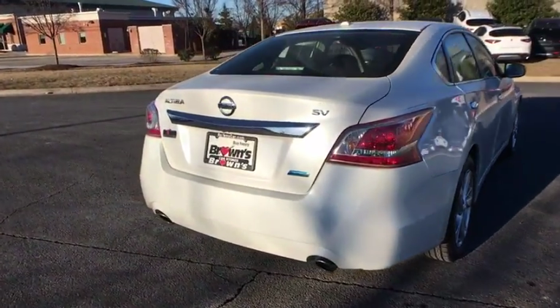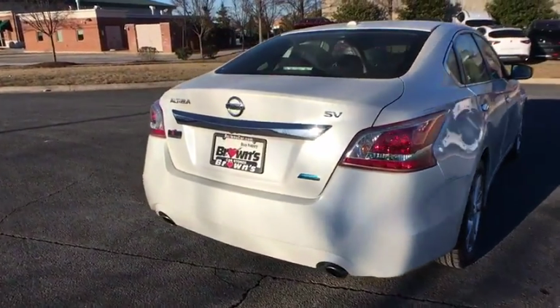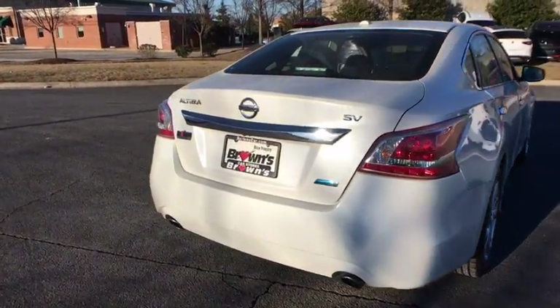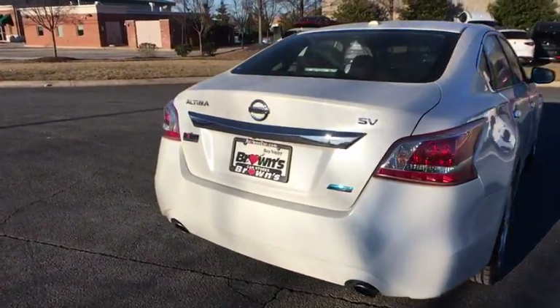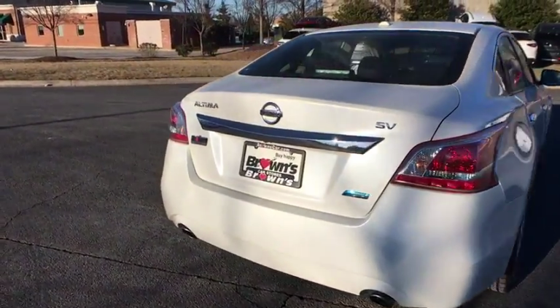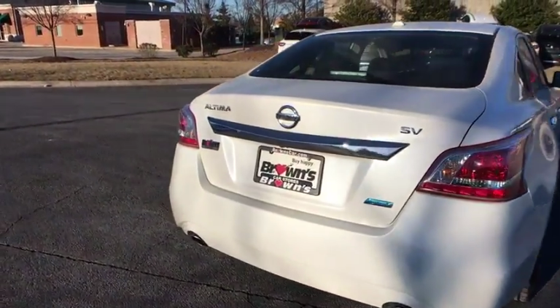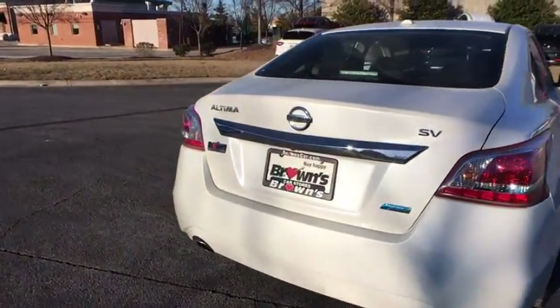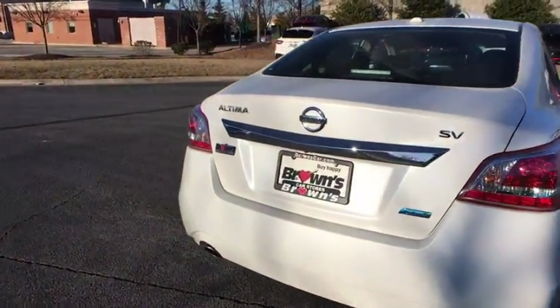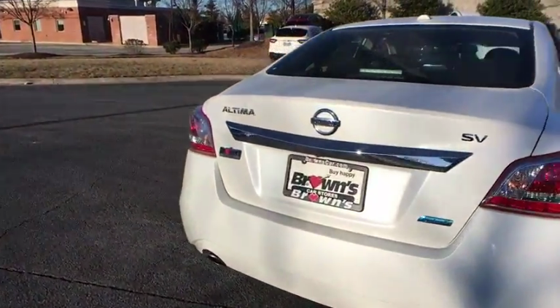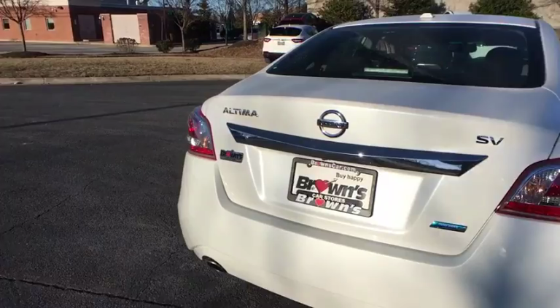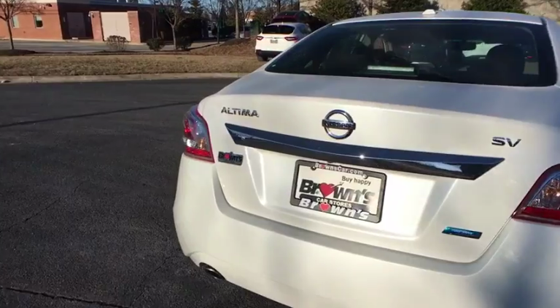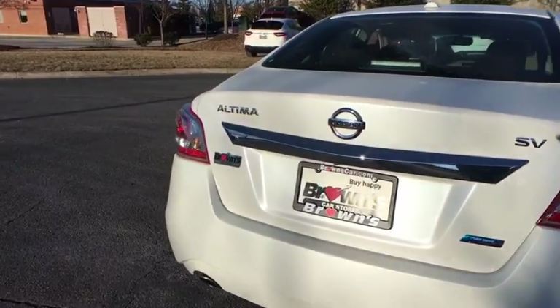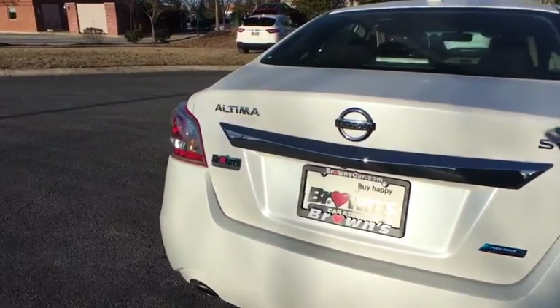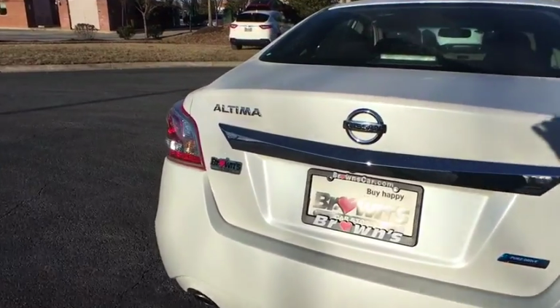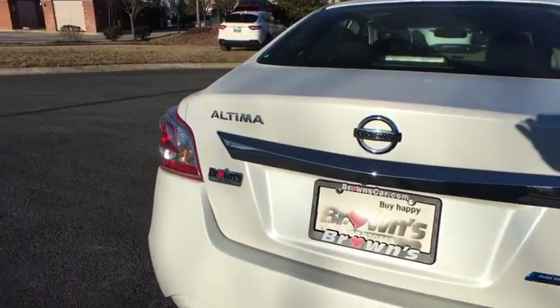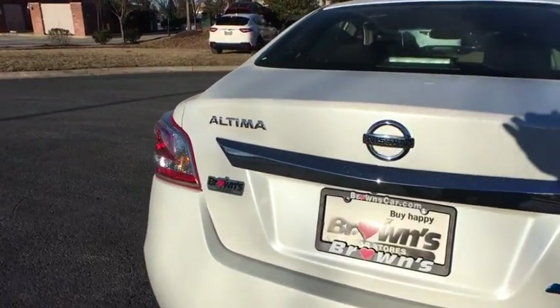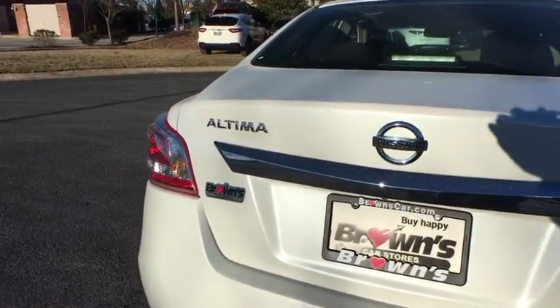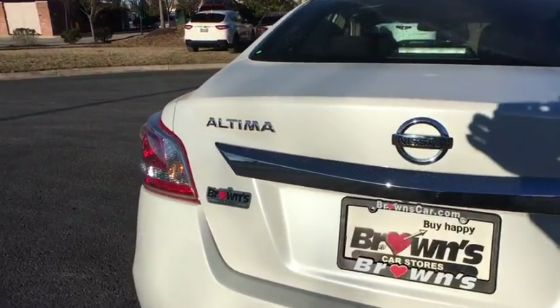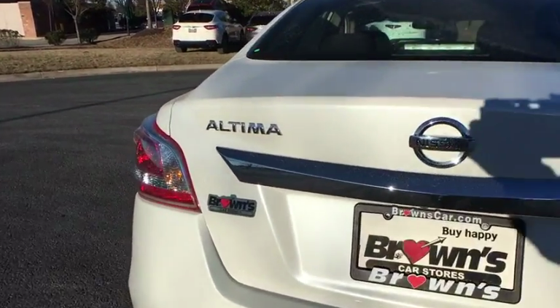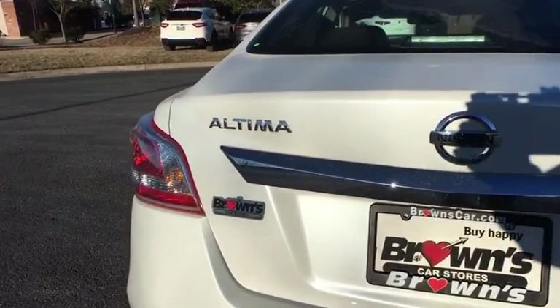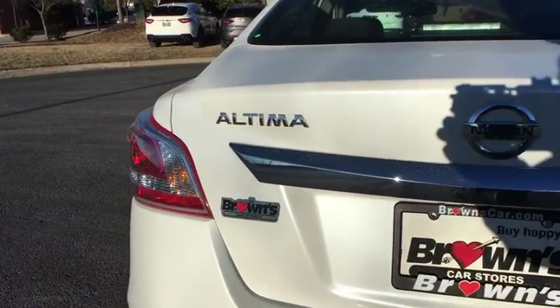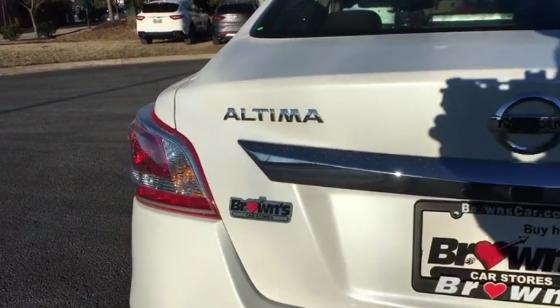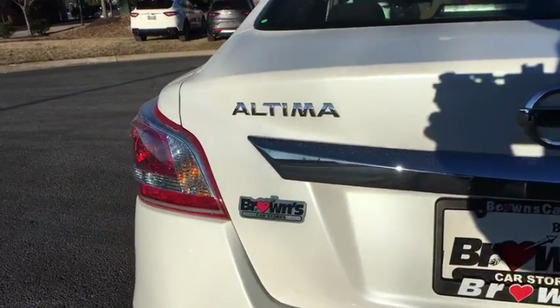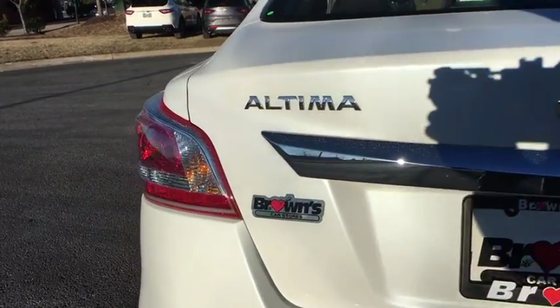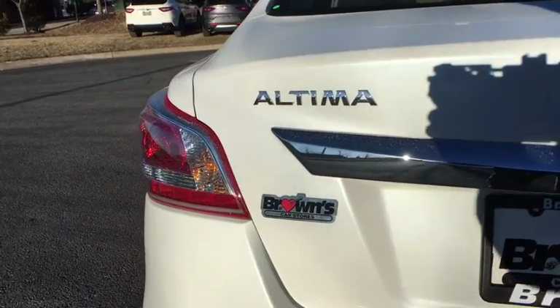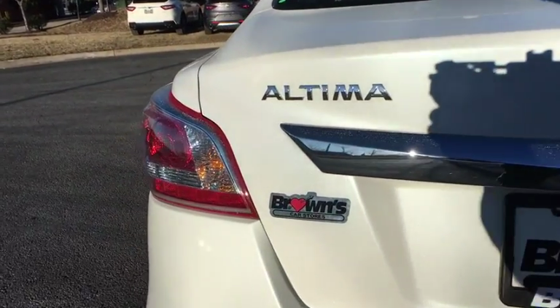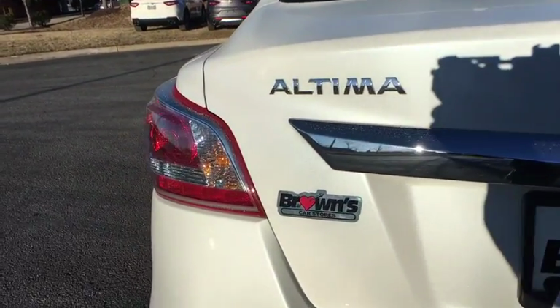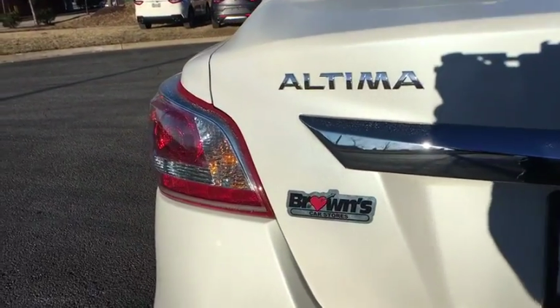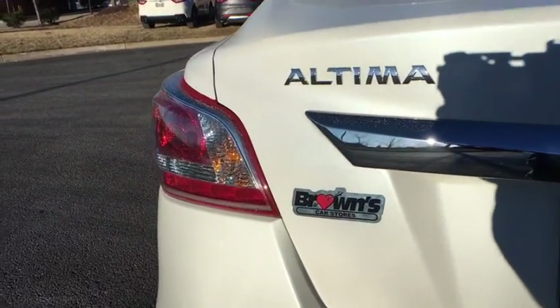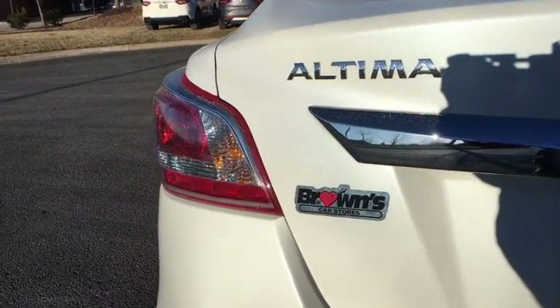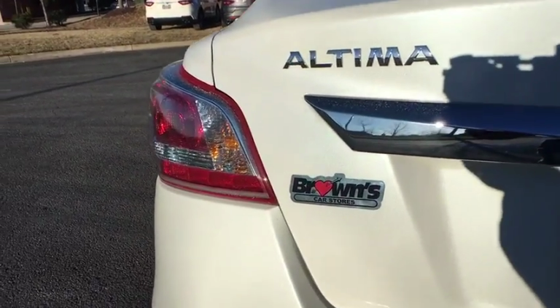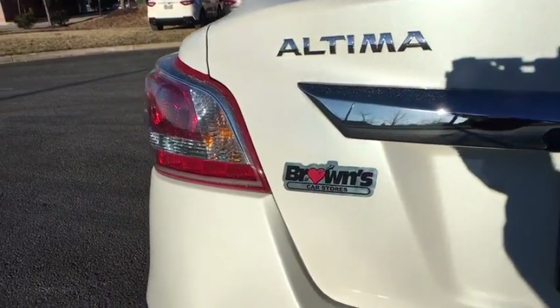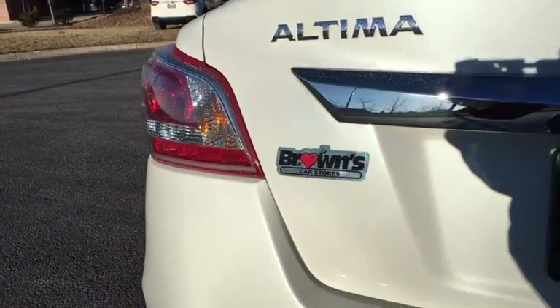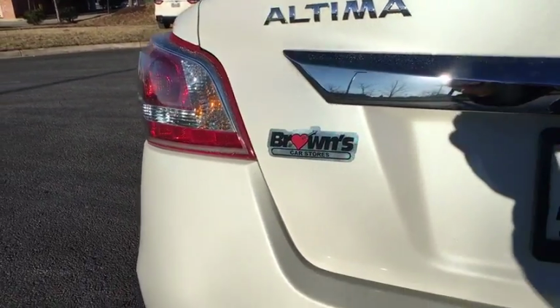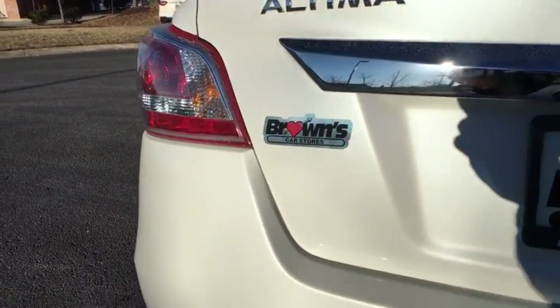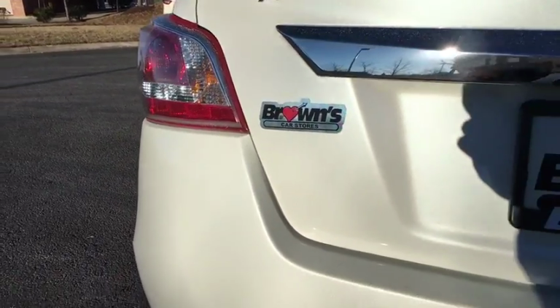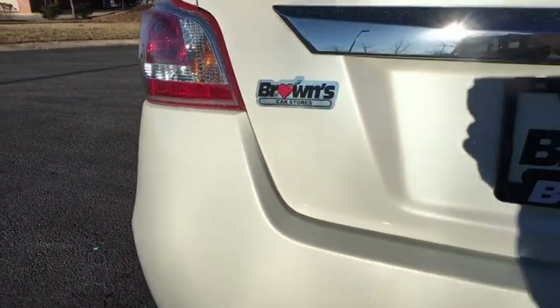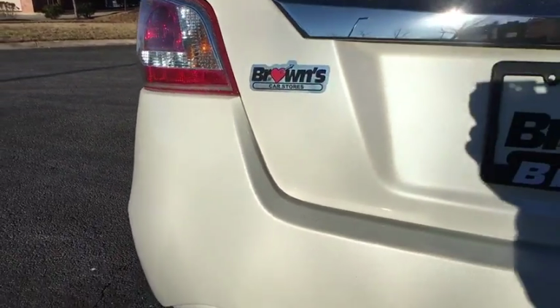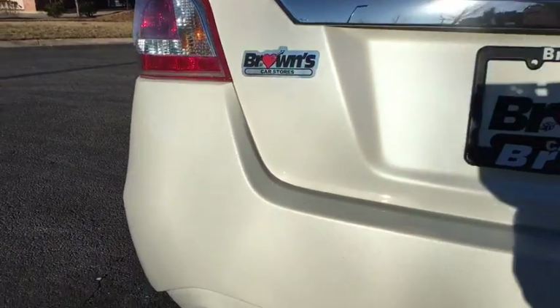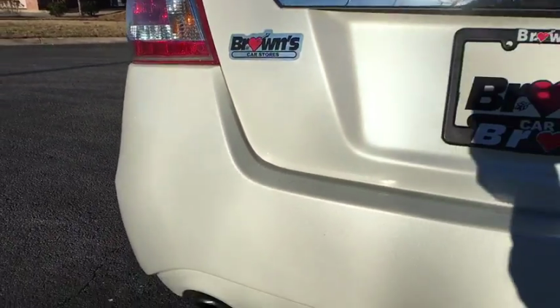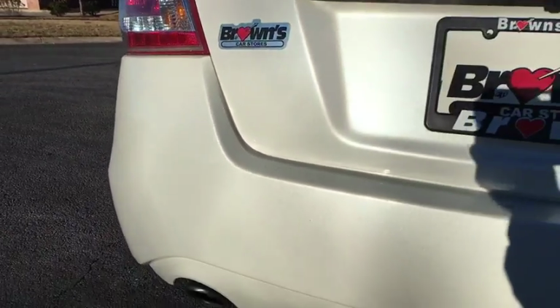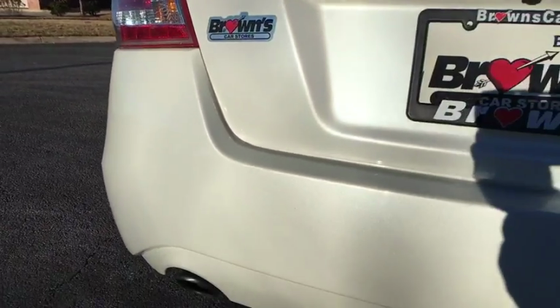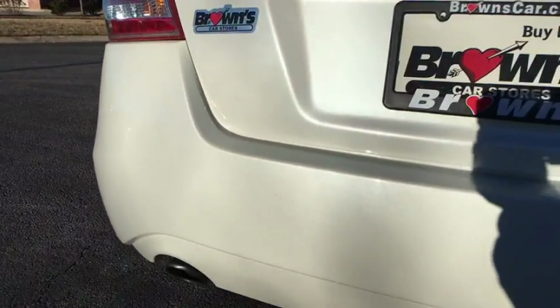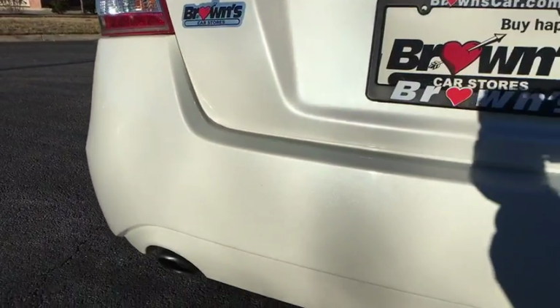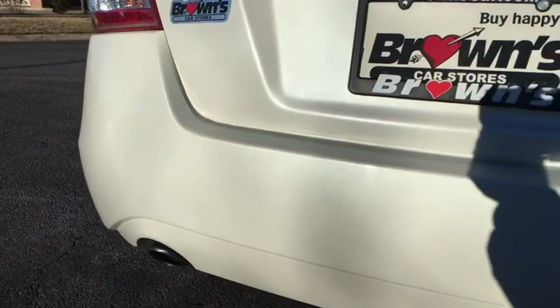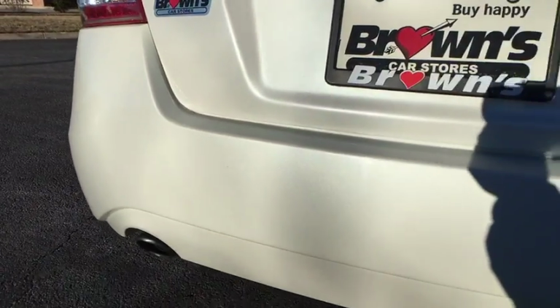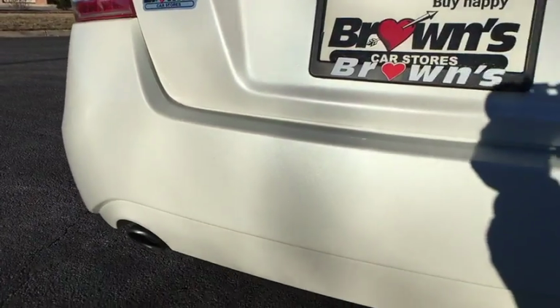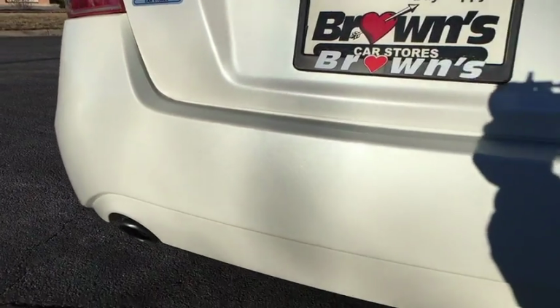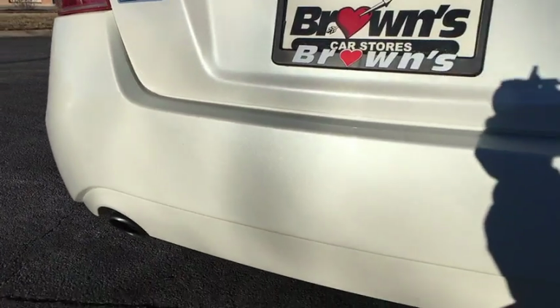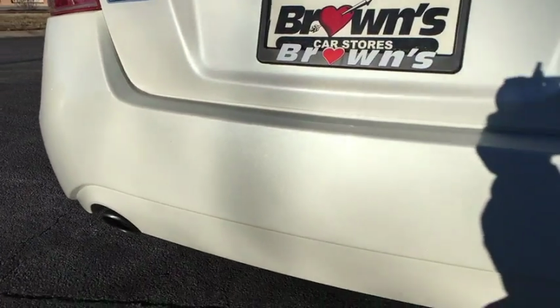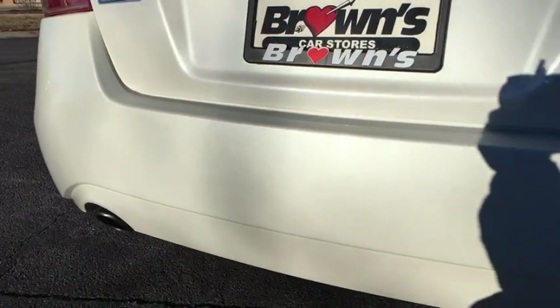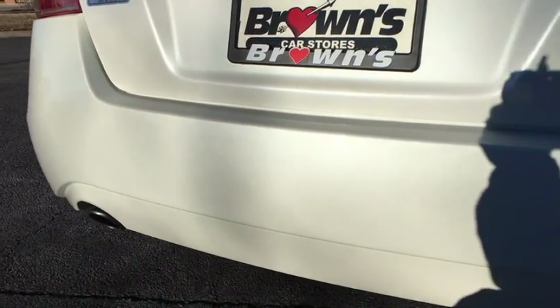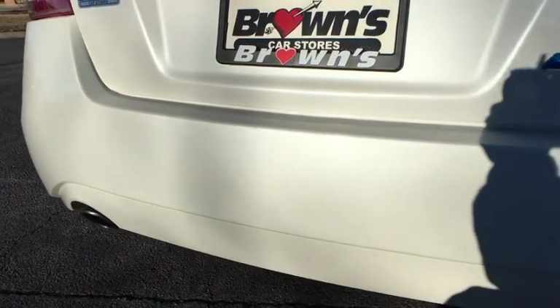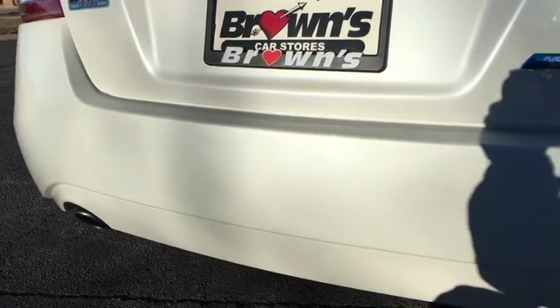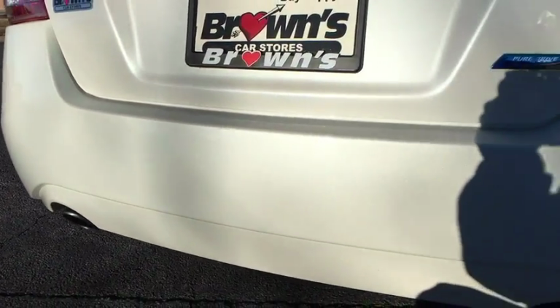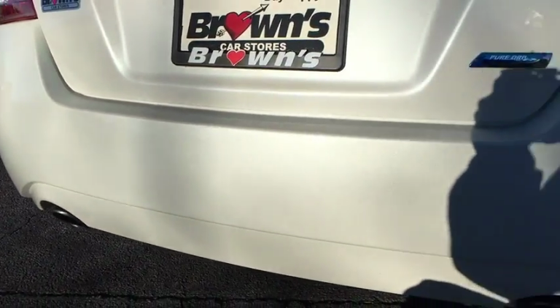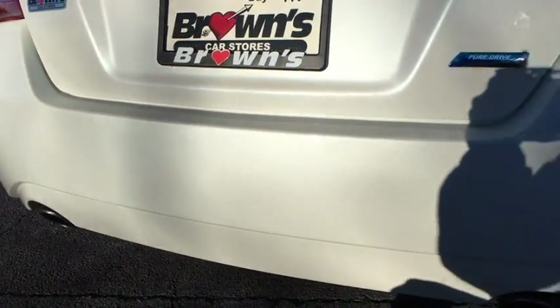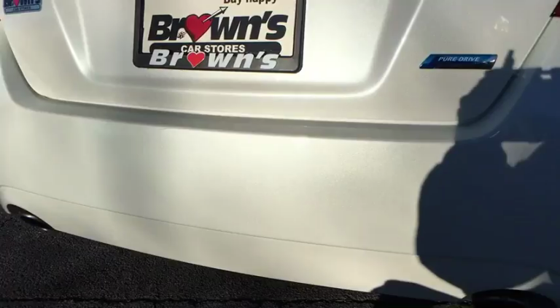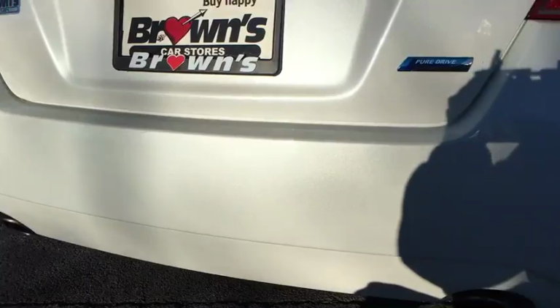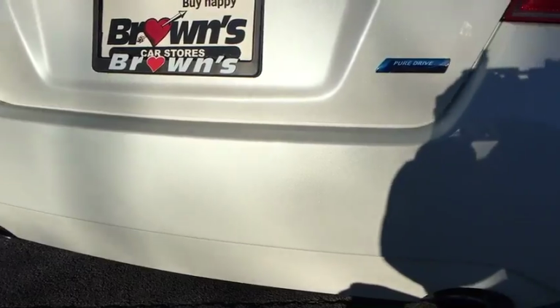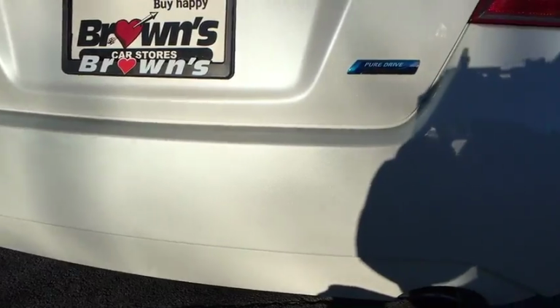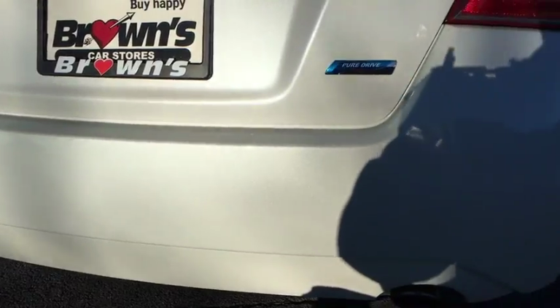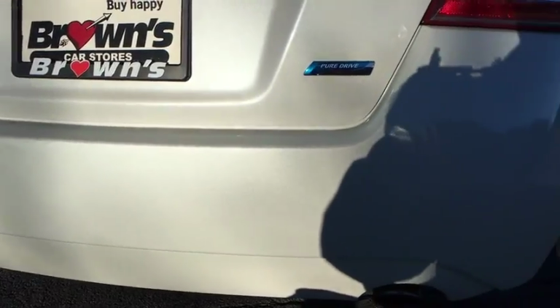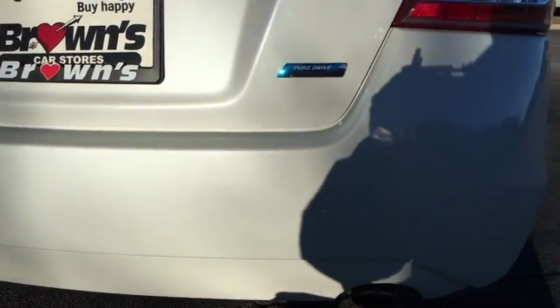This vehicle has less than 60,000 miles. This beauty will even make your house keys jealous. Drive it today.